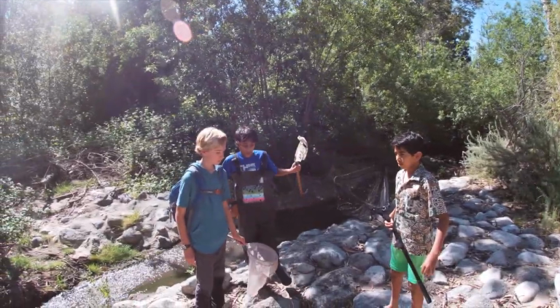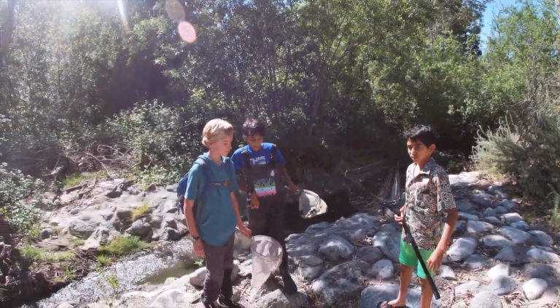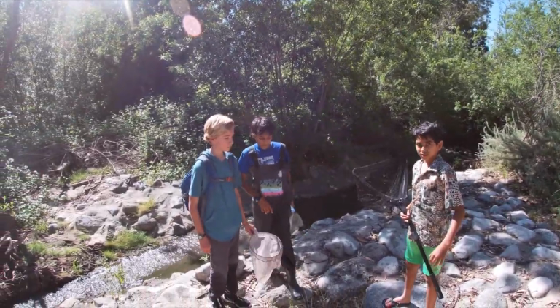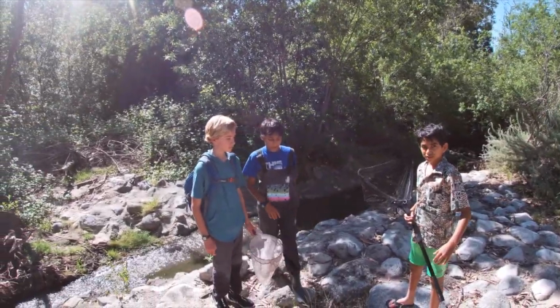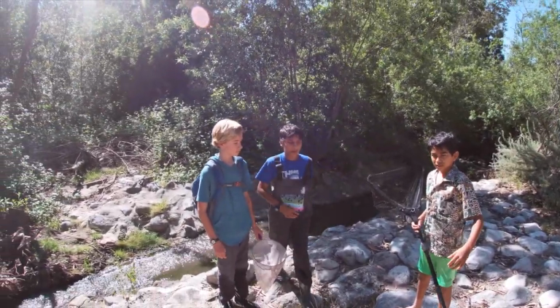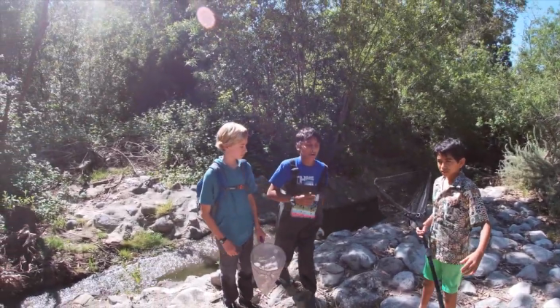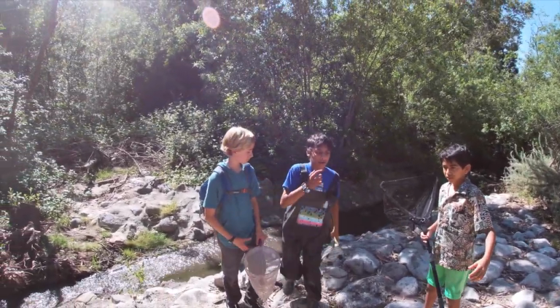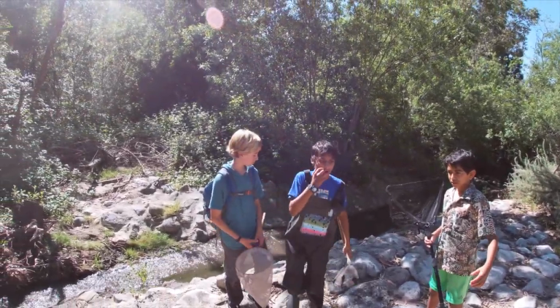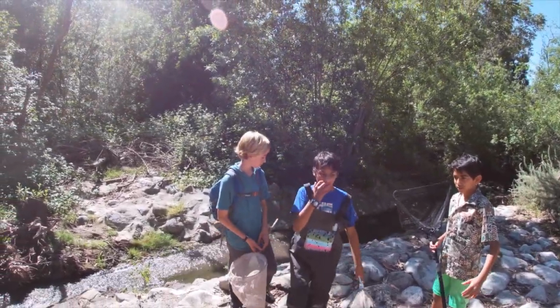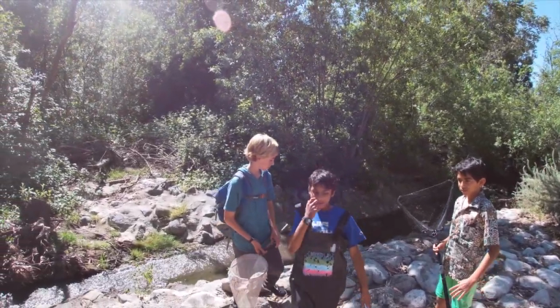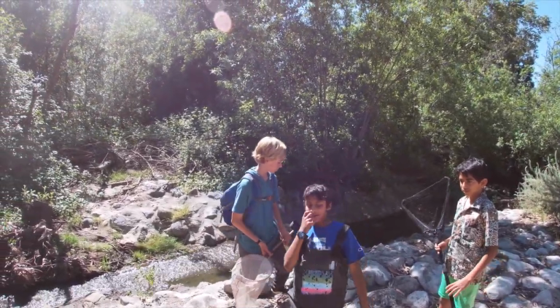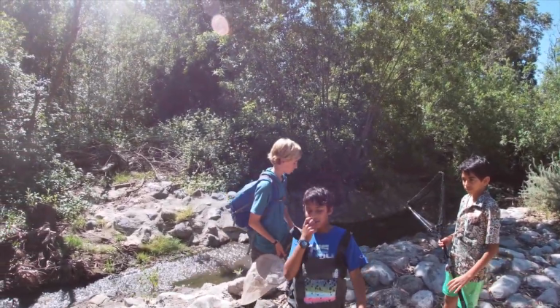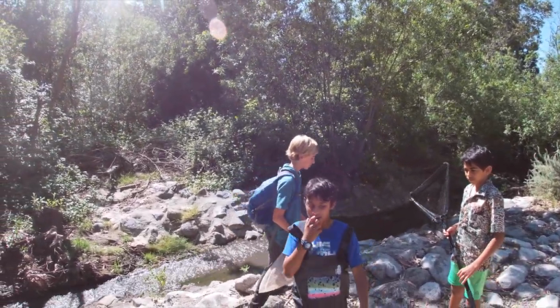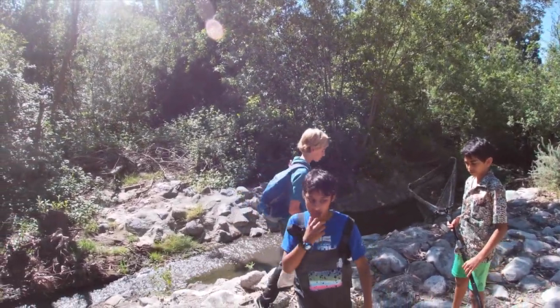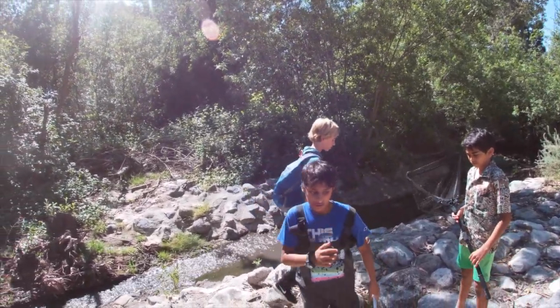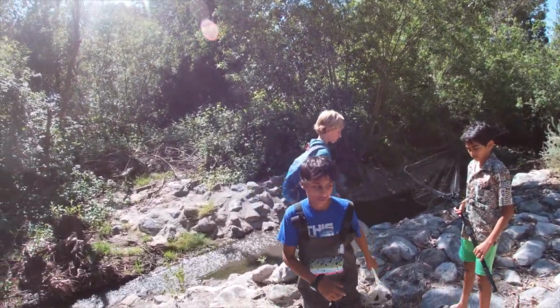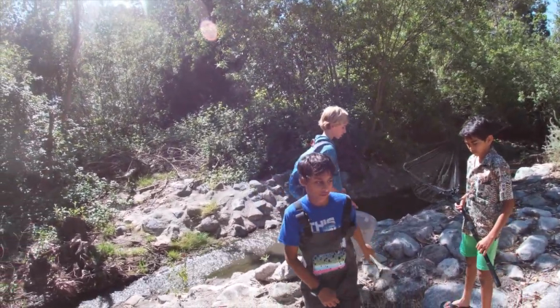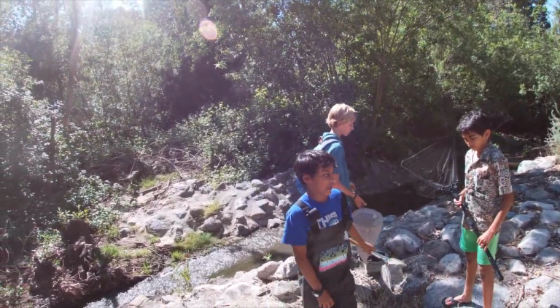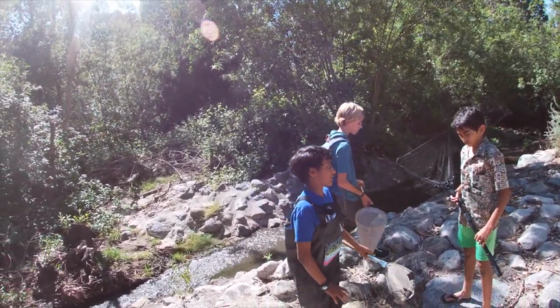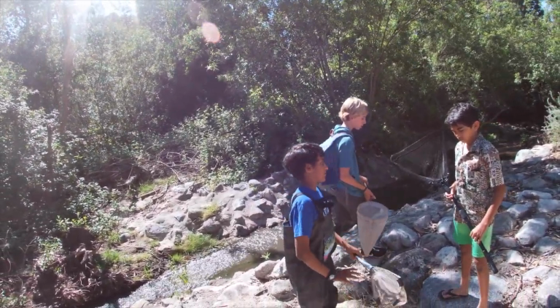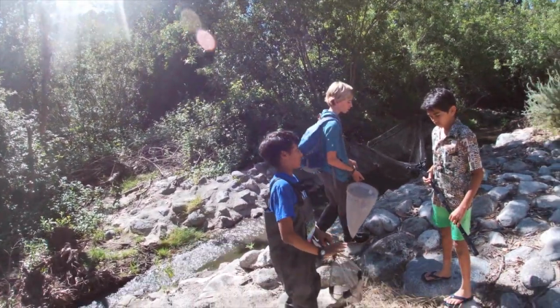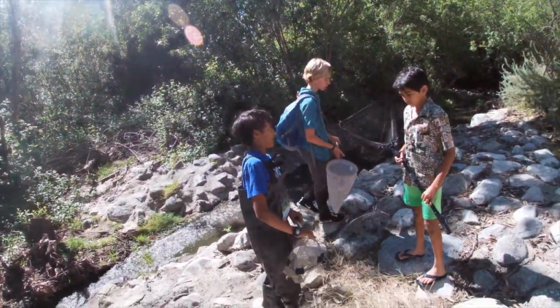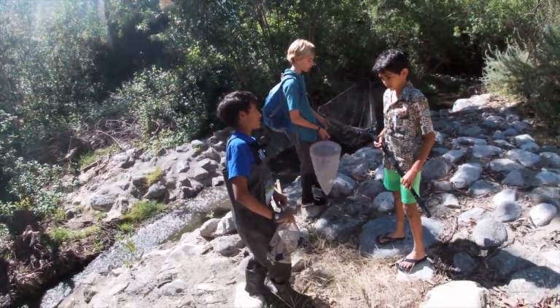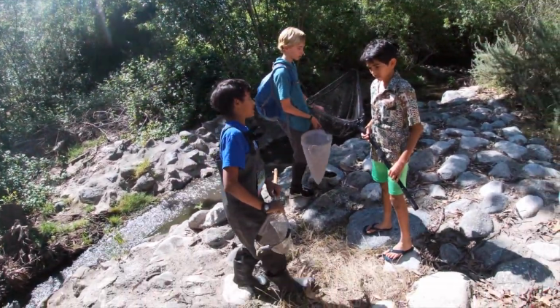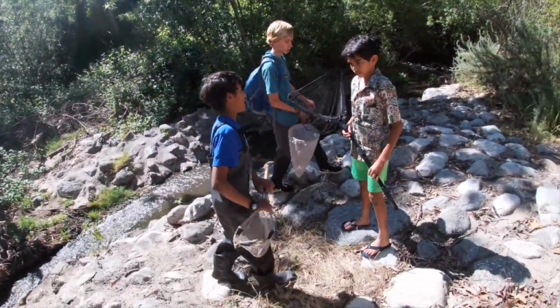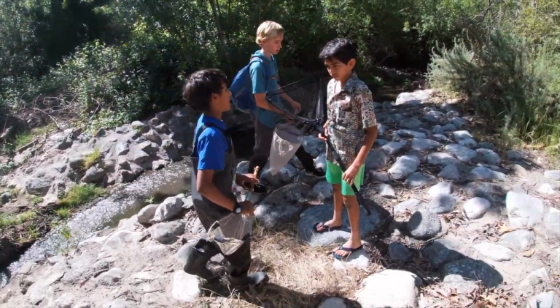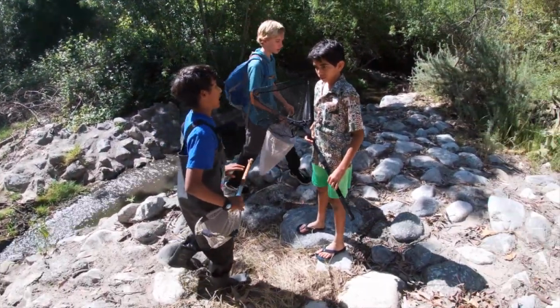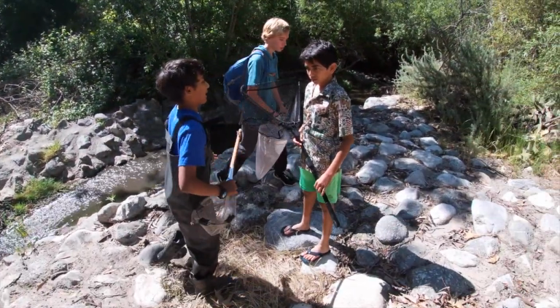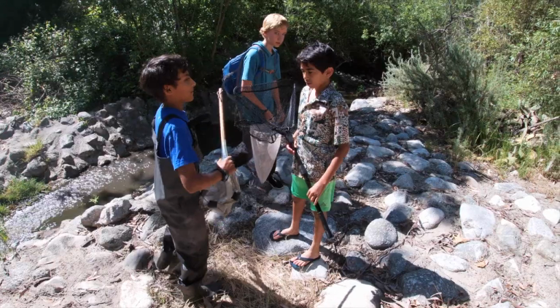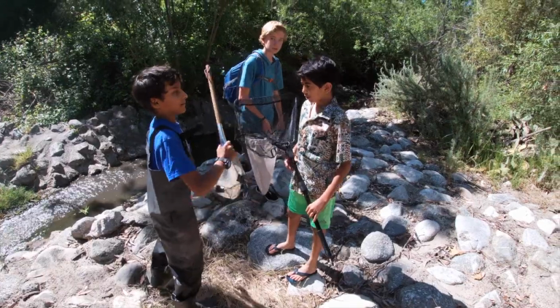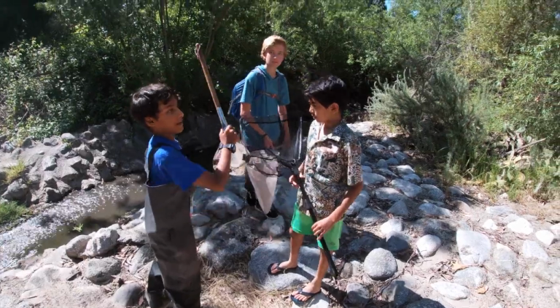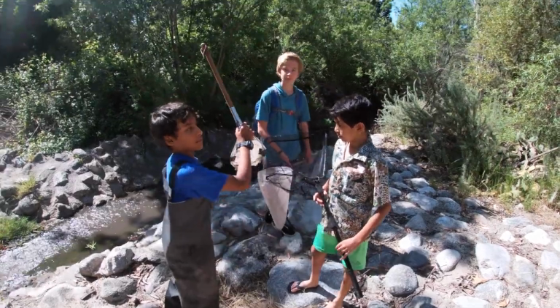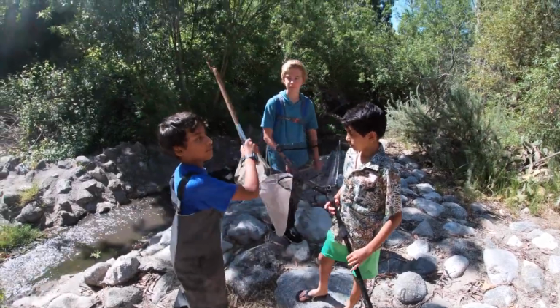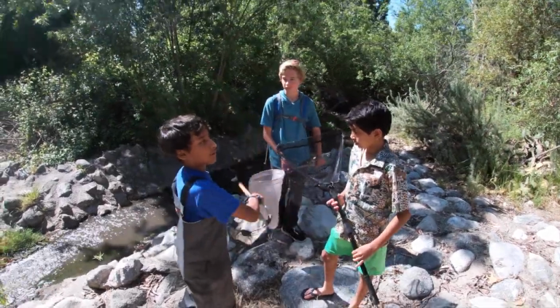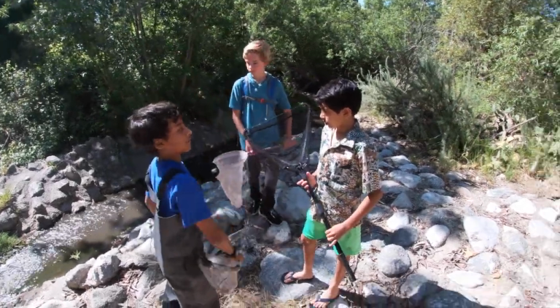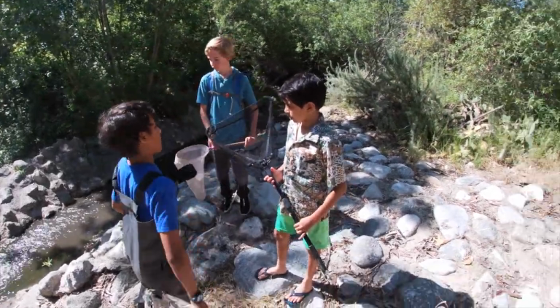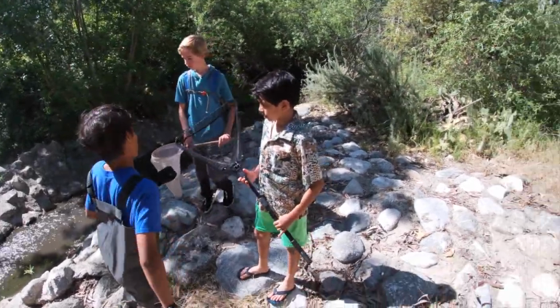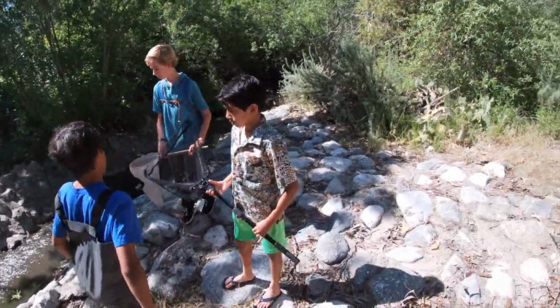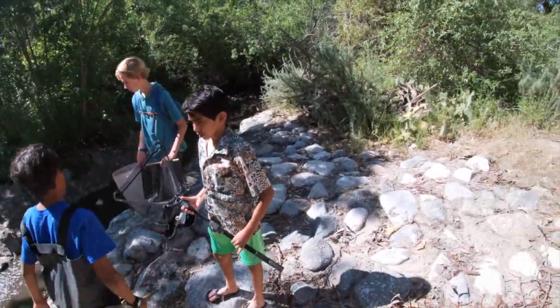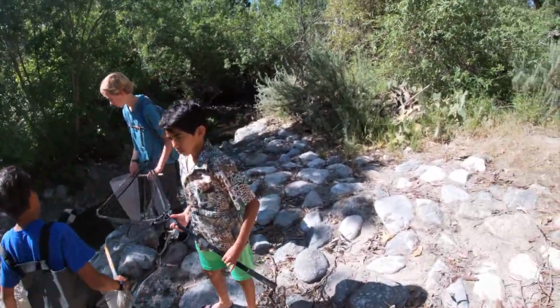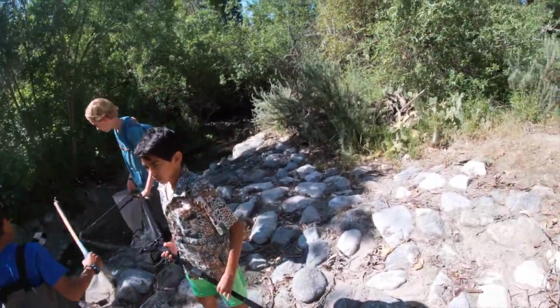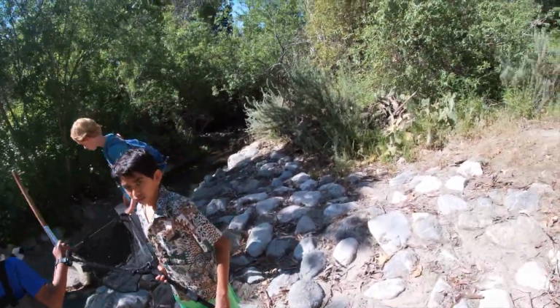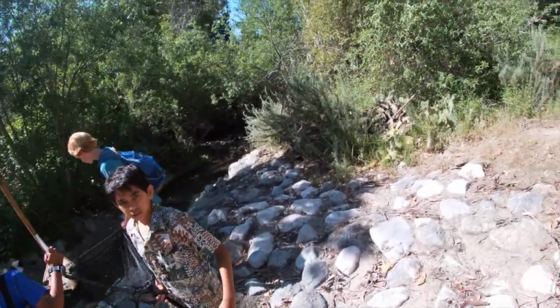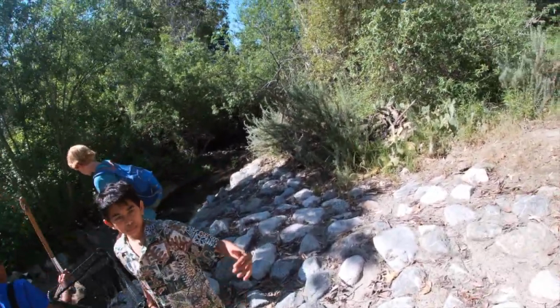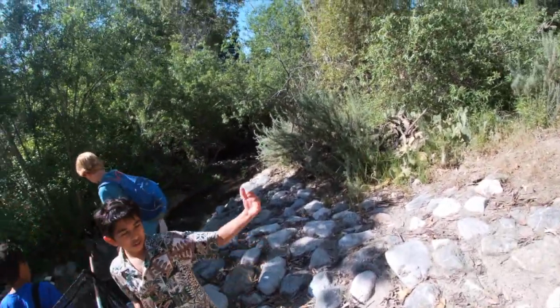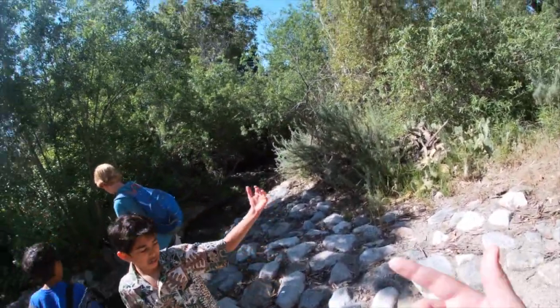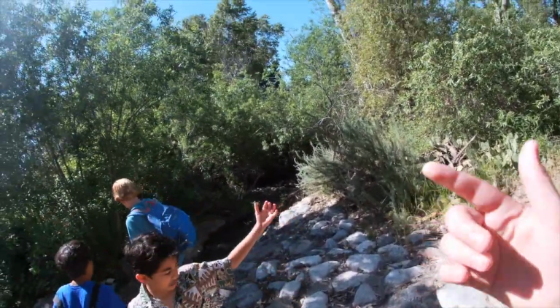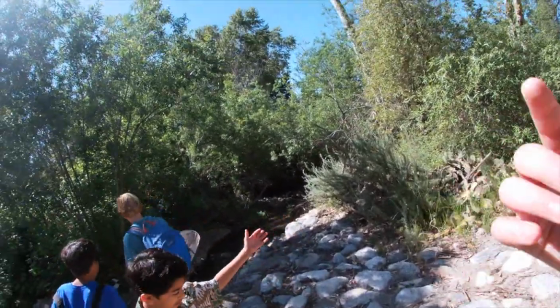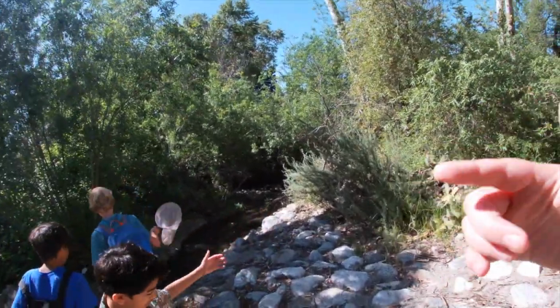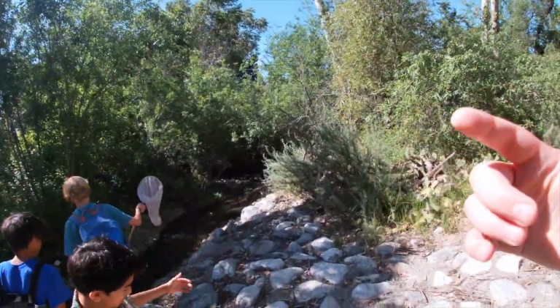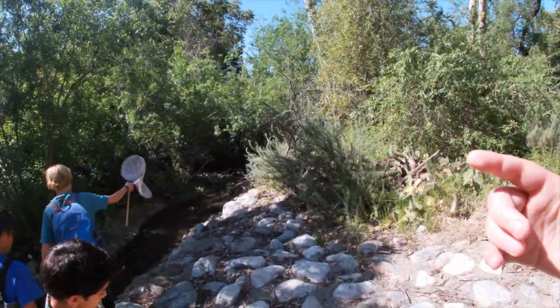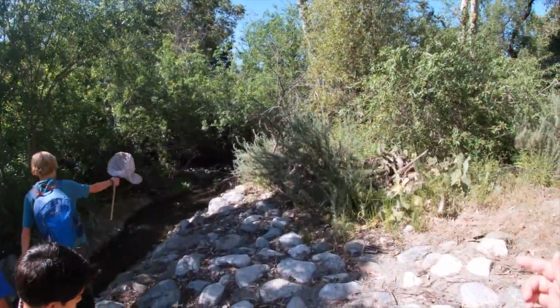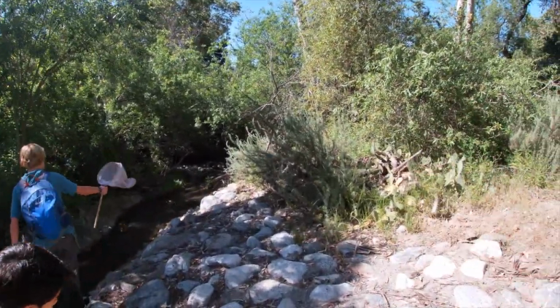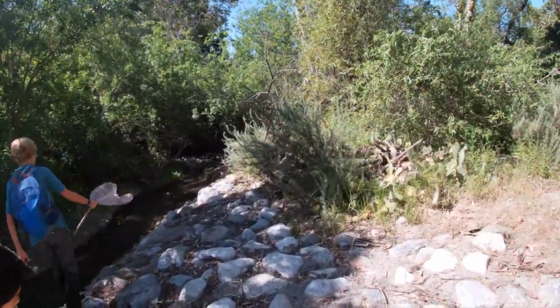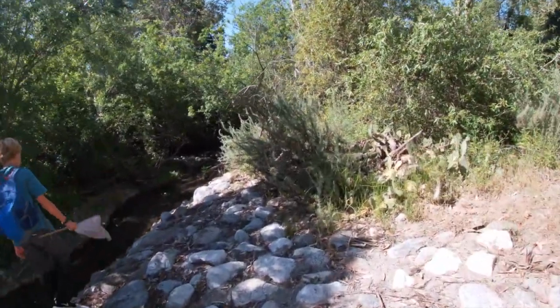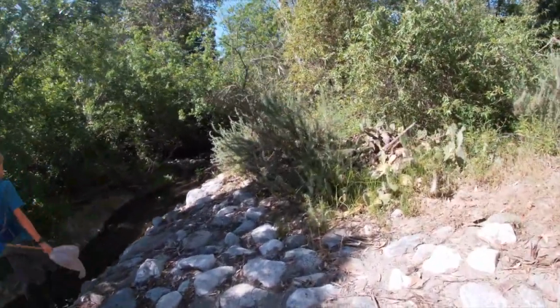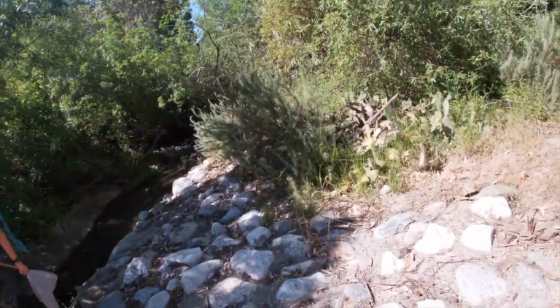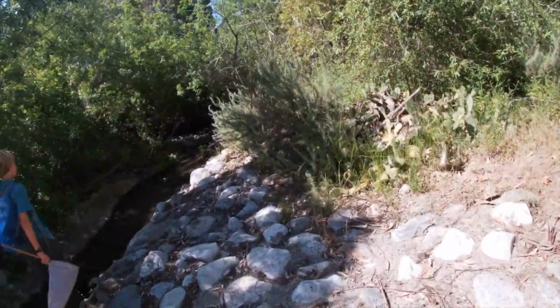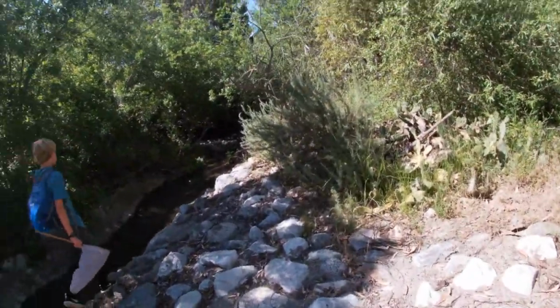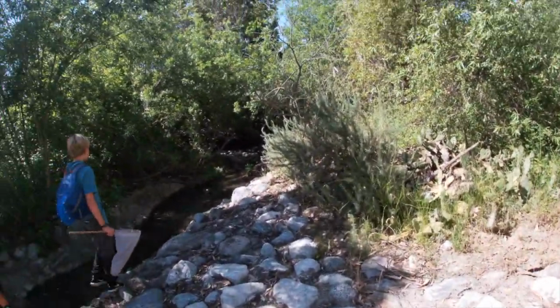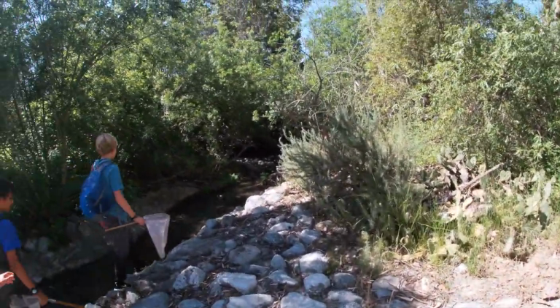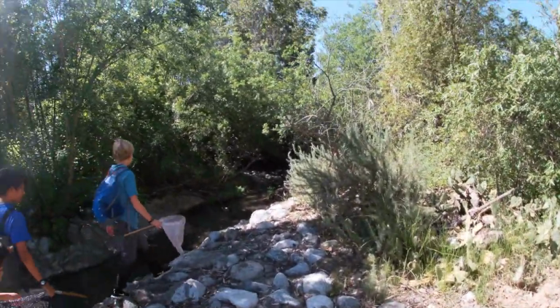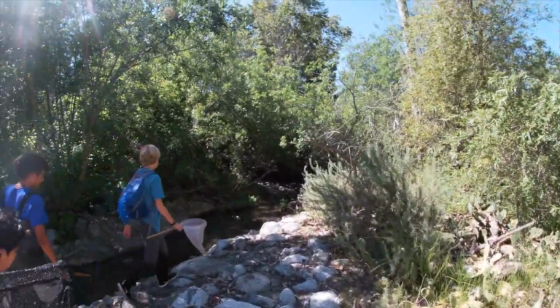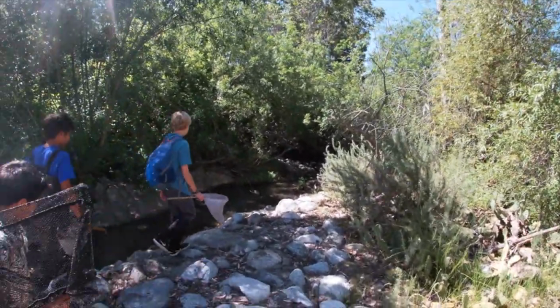From here on out, we're going to start our creek exploration. The dam is farther that way. You guys are on my head. Come on, guys, let's go.